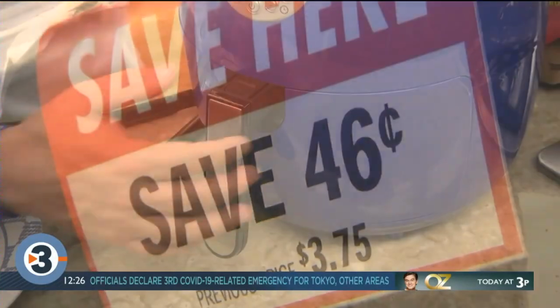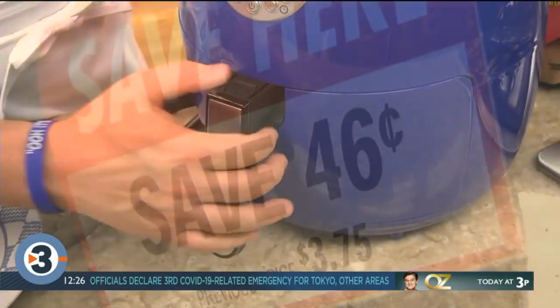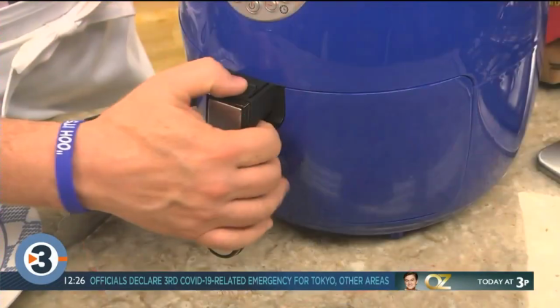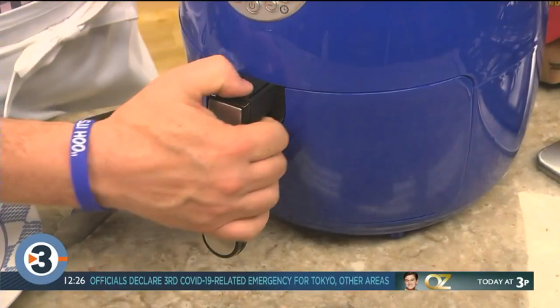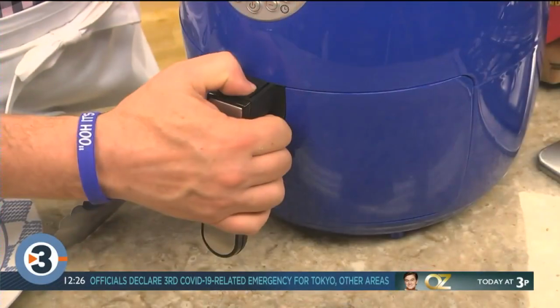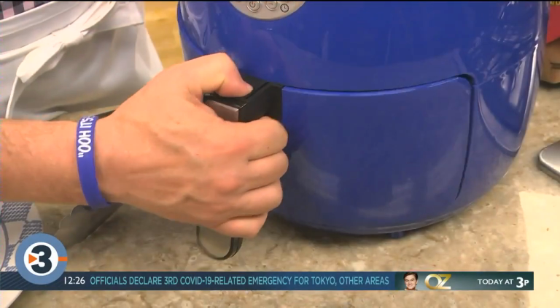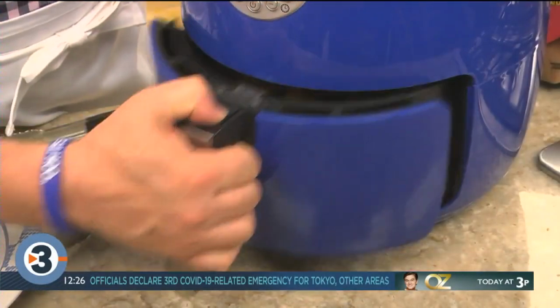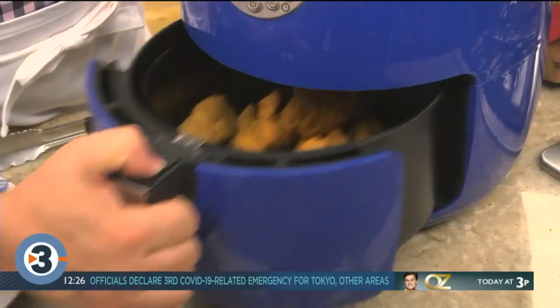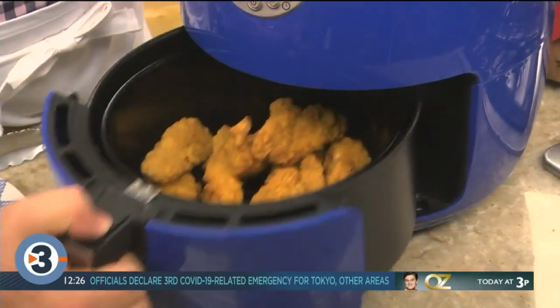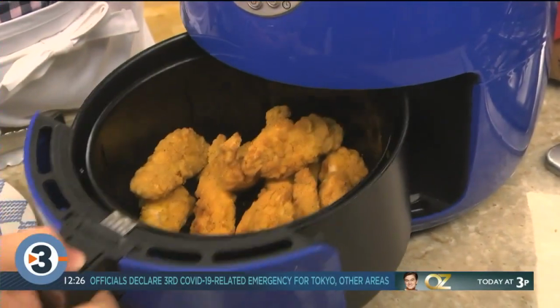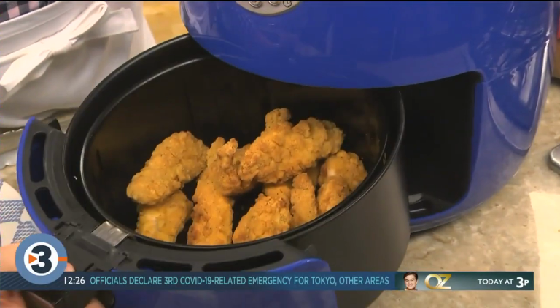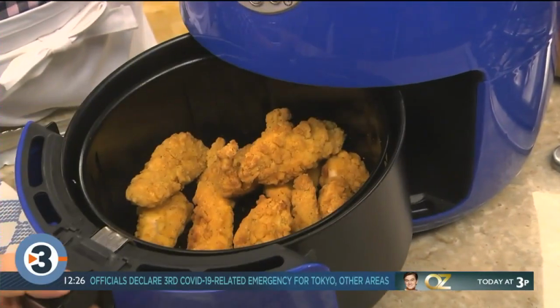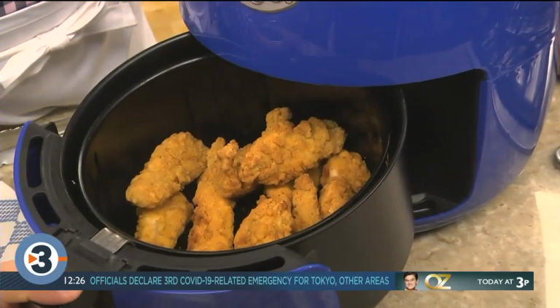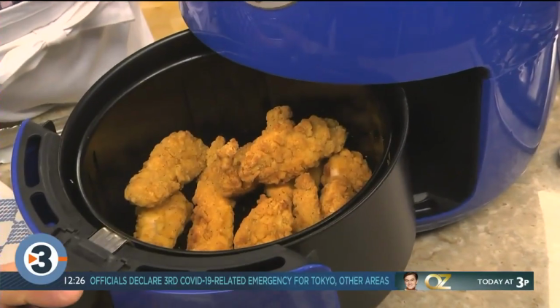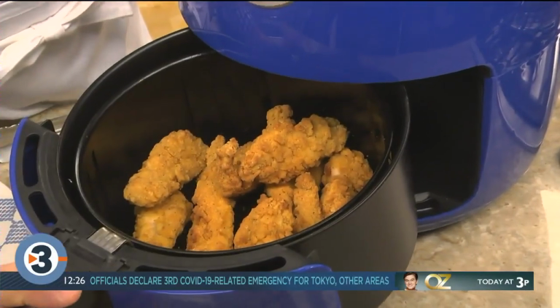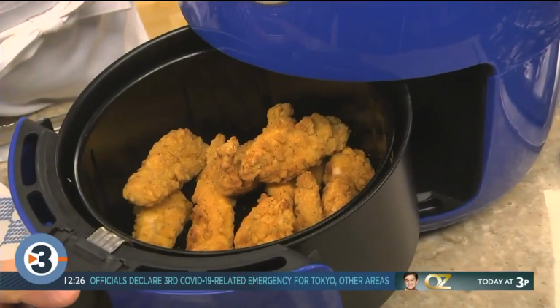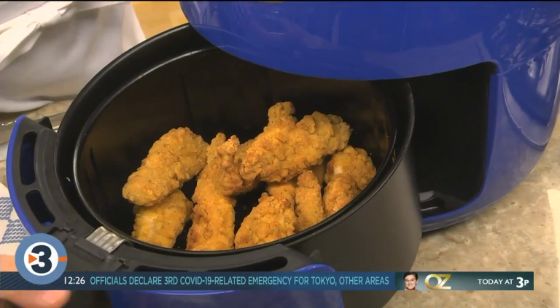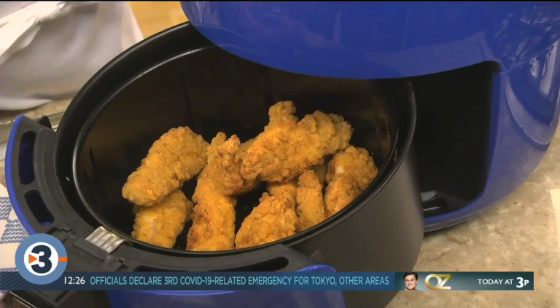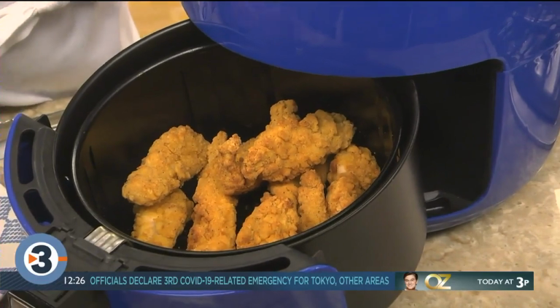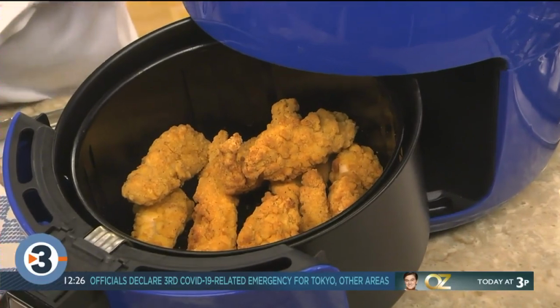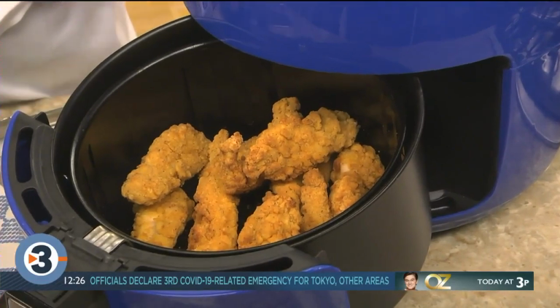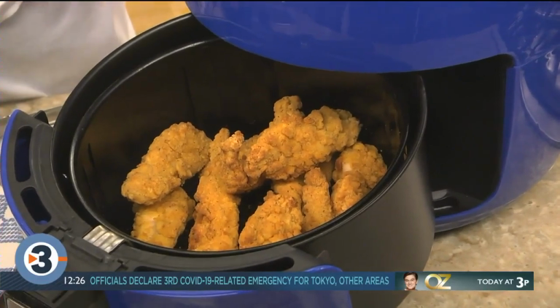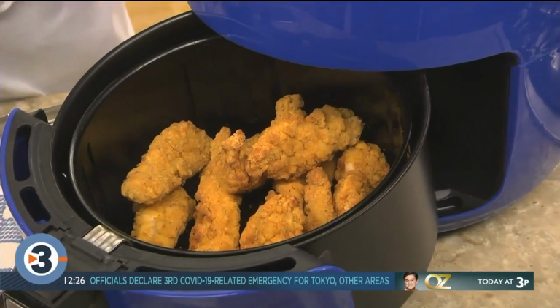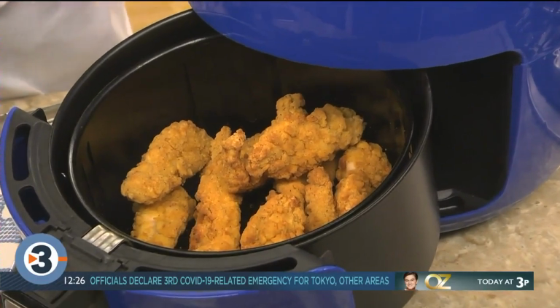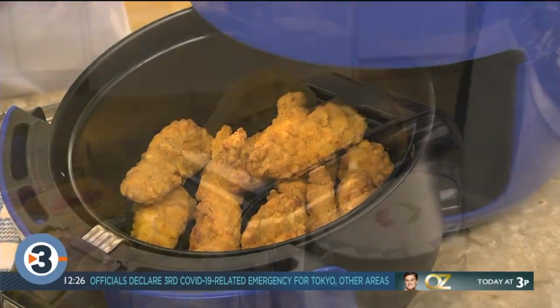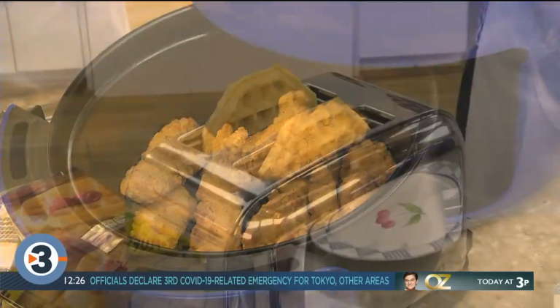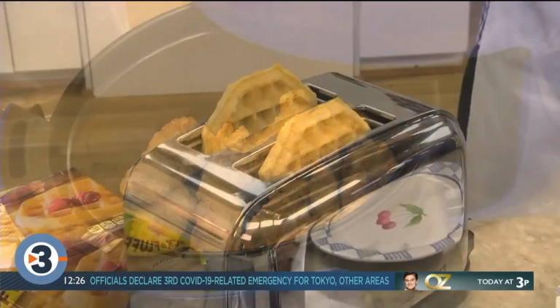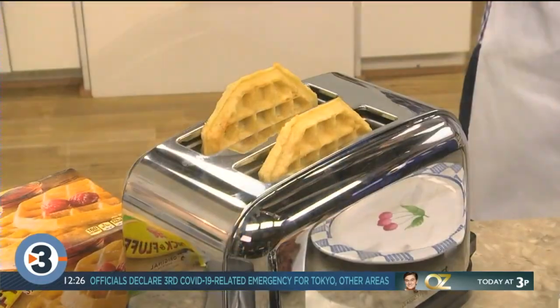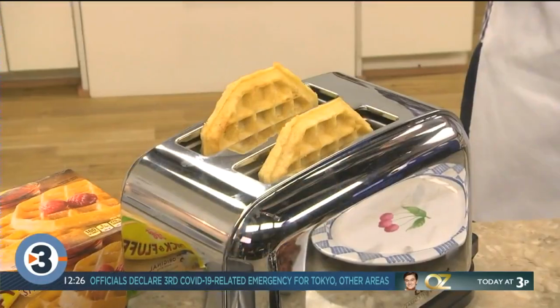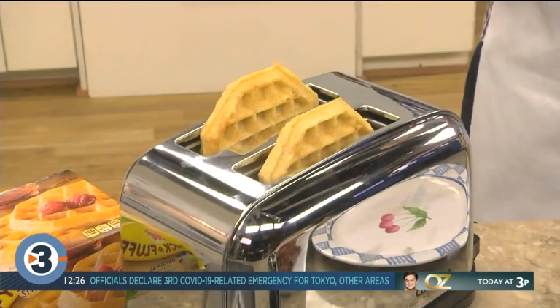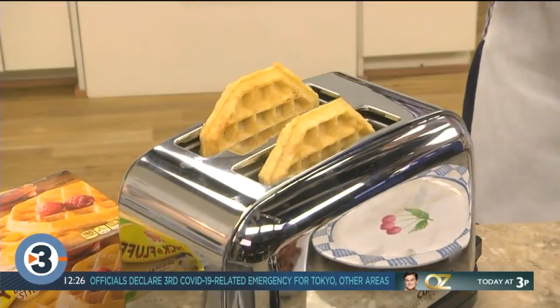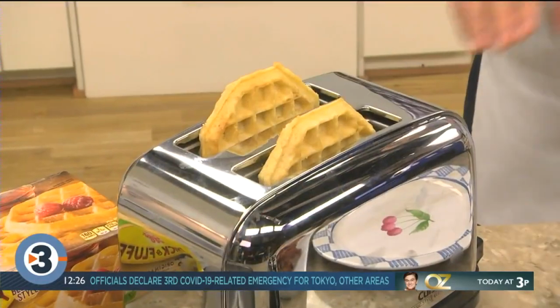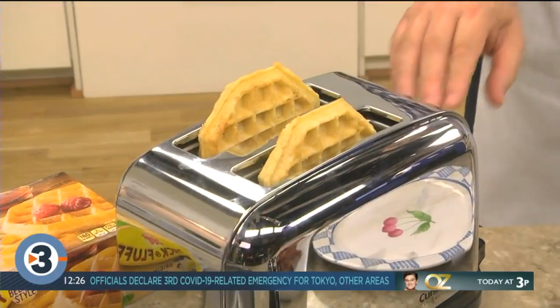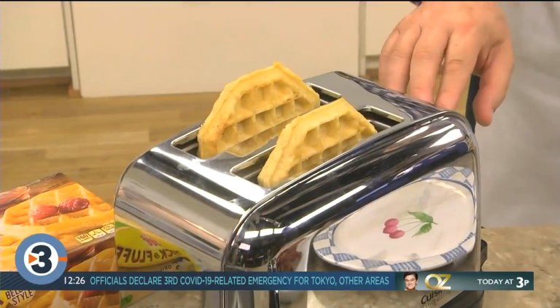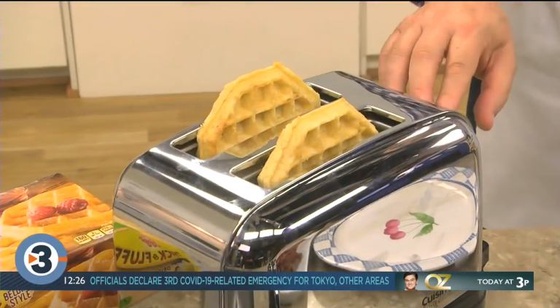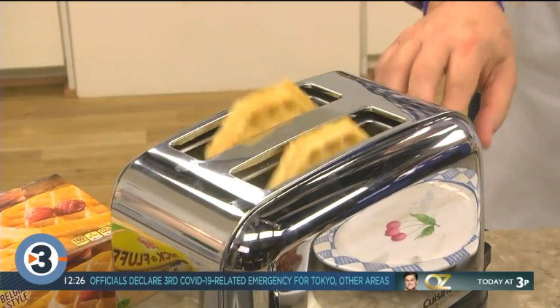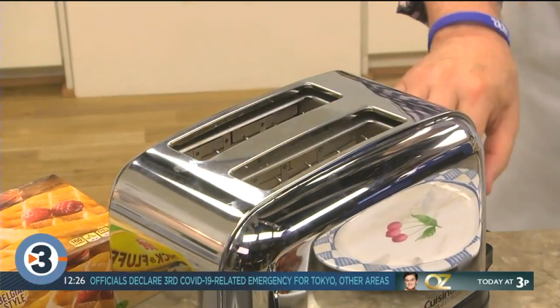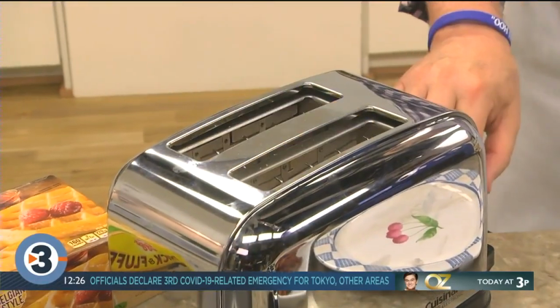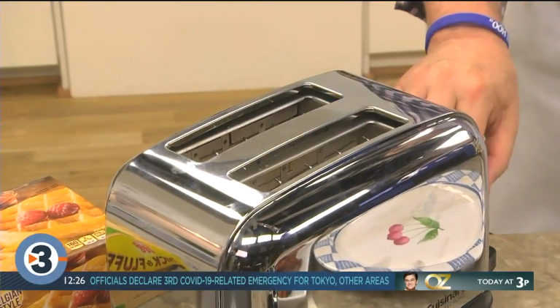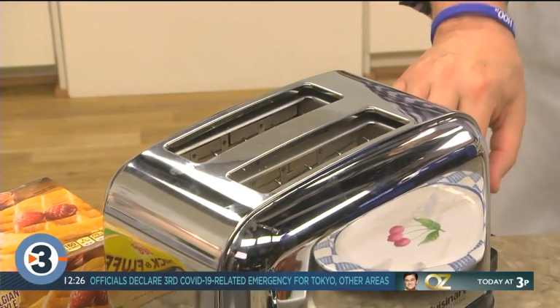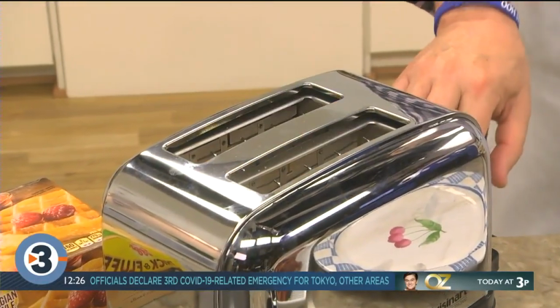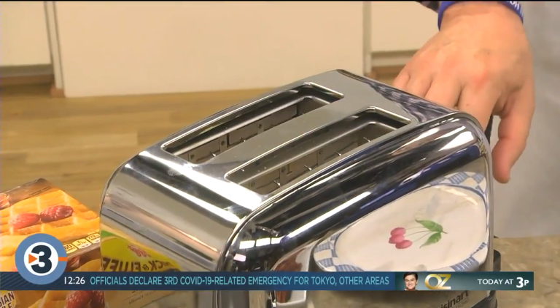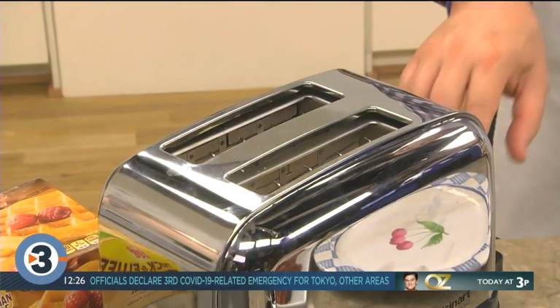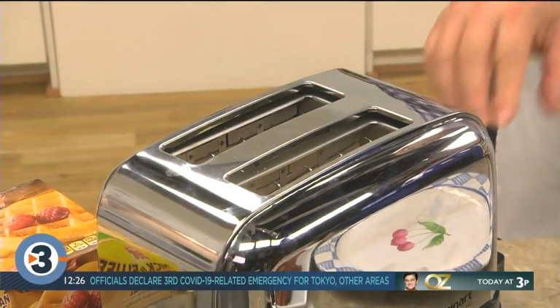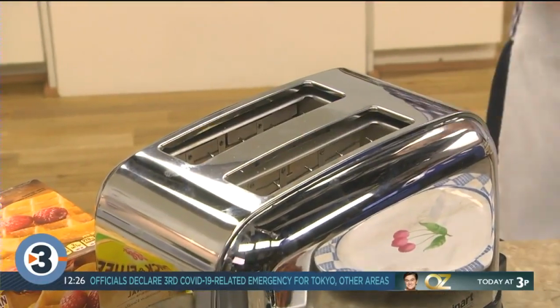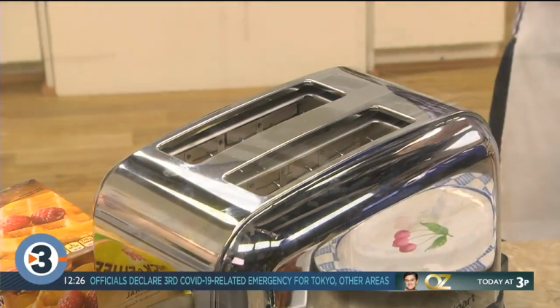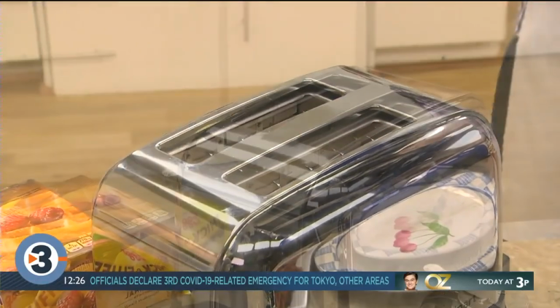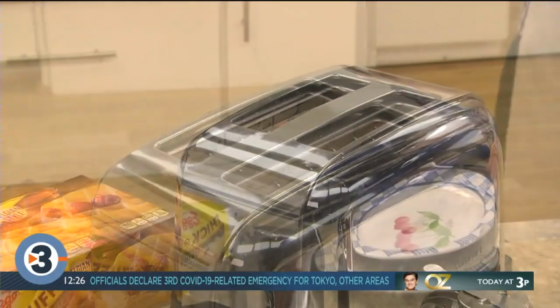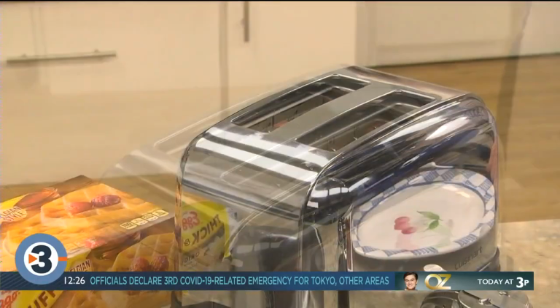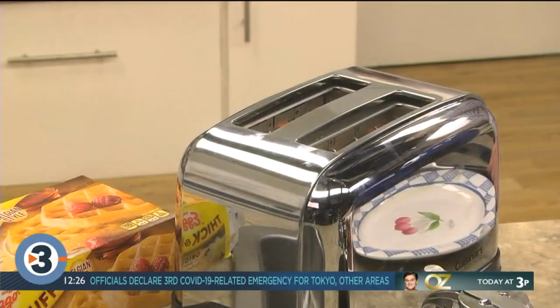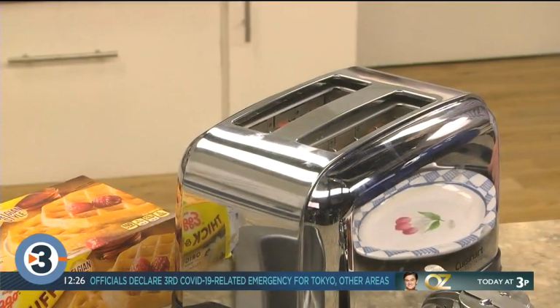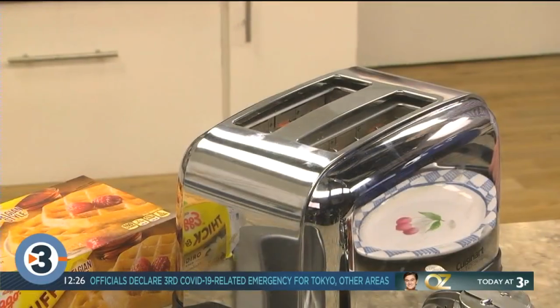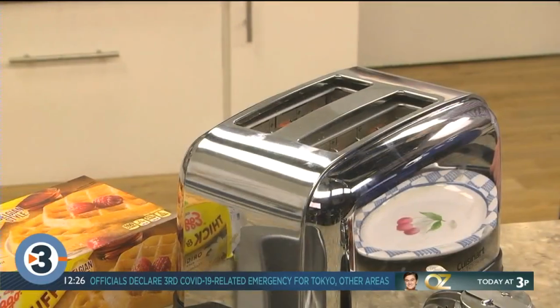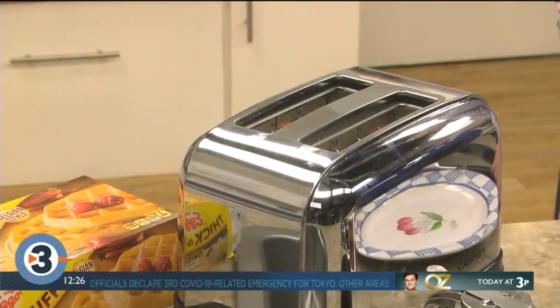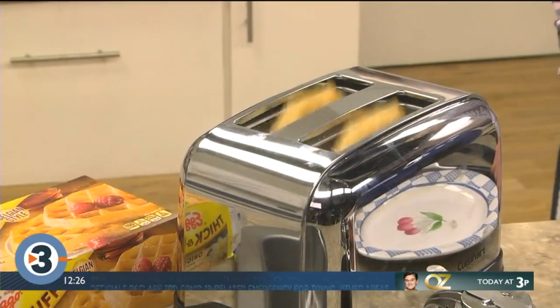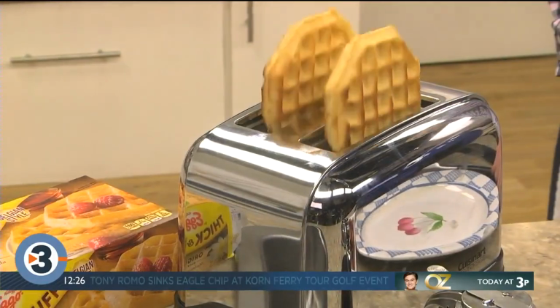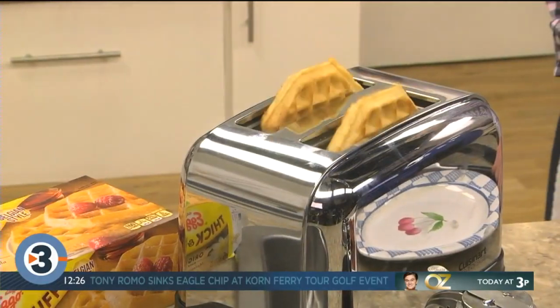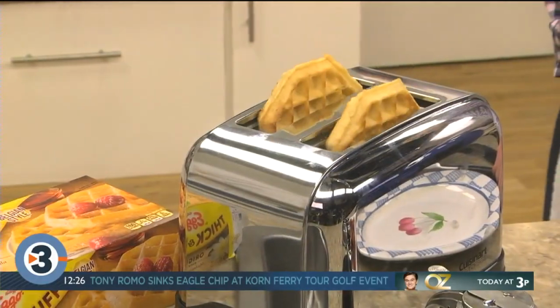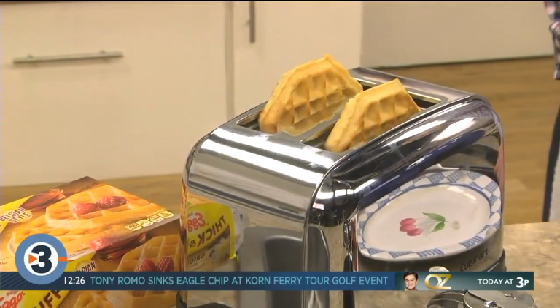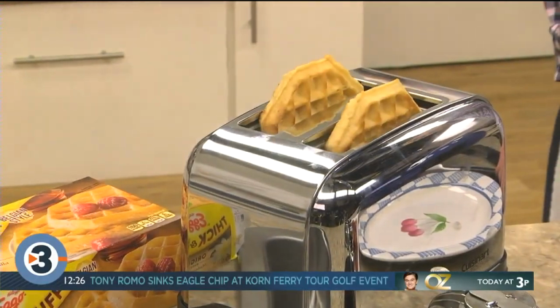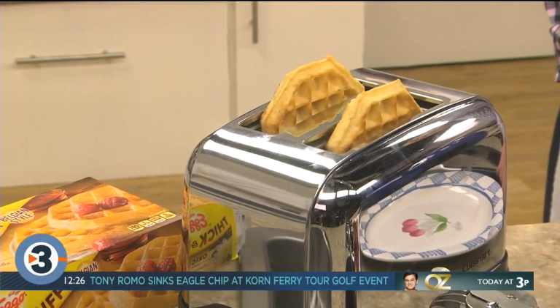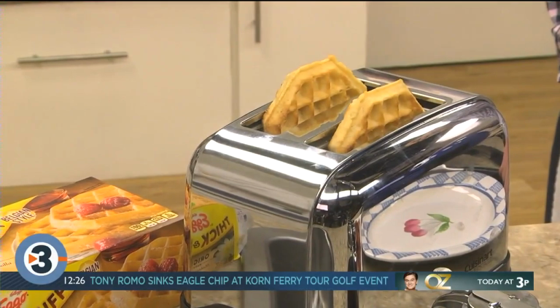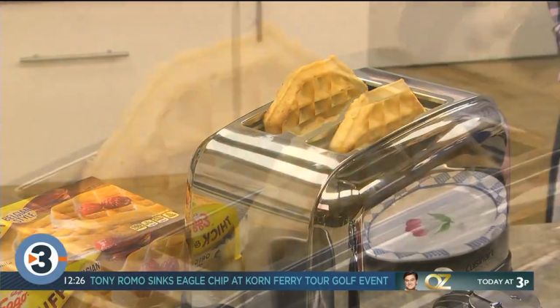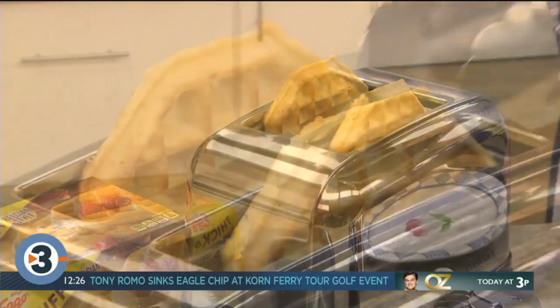While these heat in the oven or in your air fryer, pop a few waffles into your toaster. We want to toast them until they're golden.